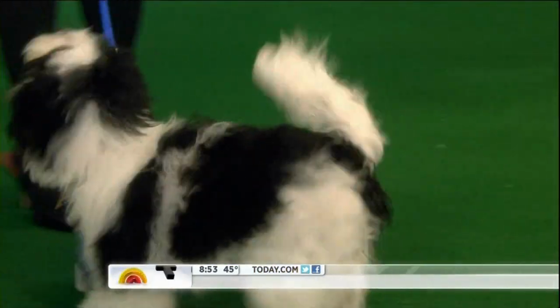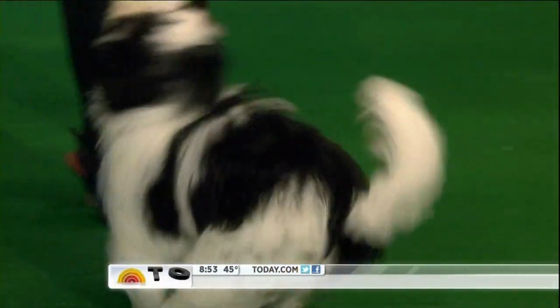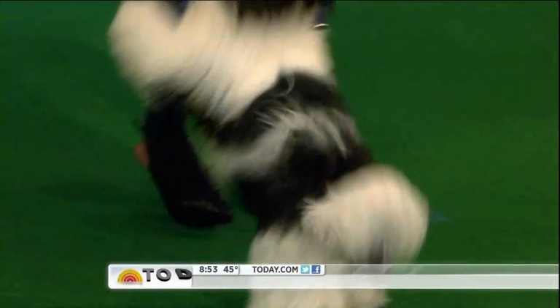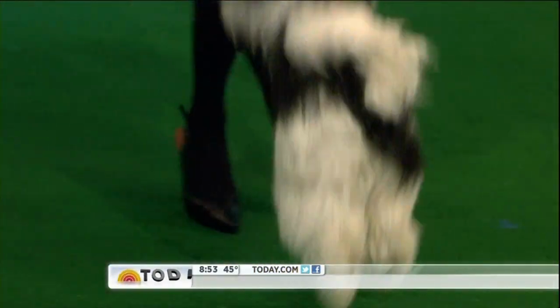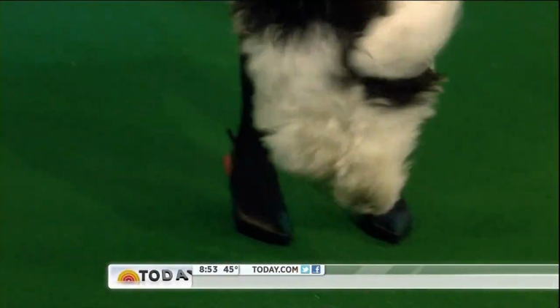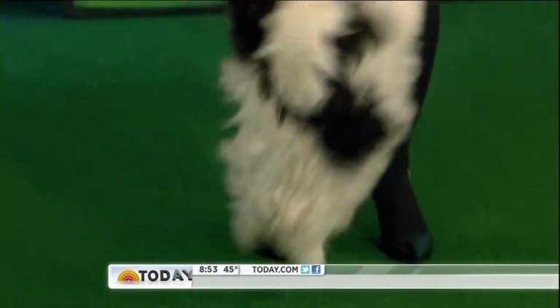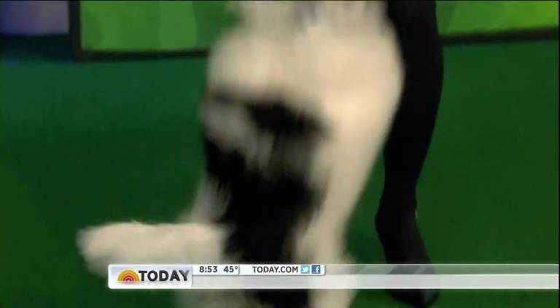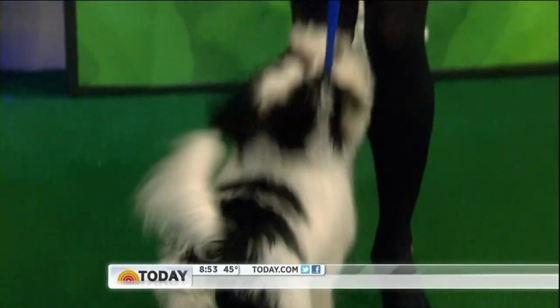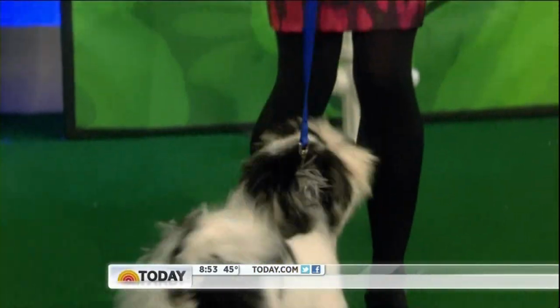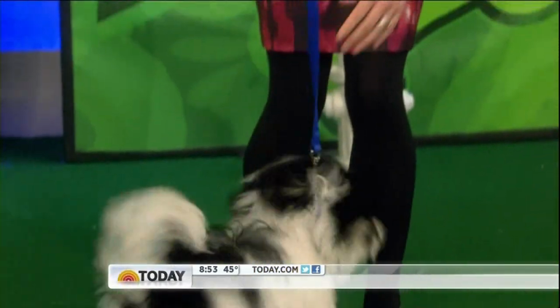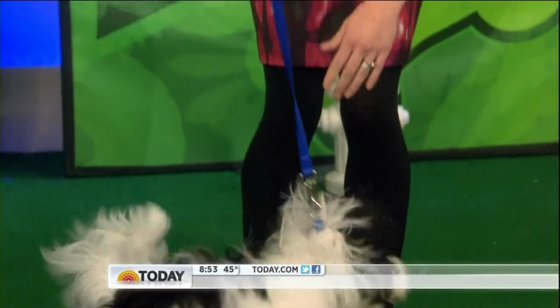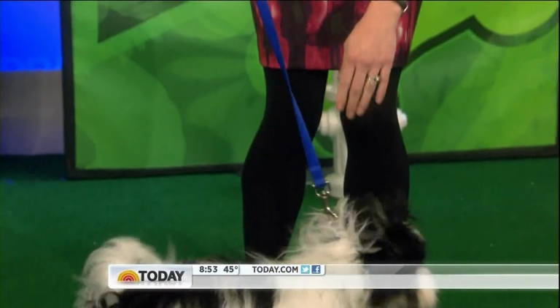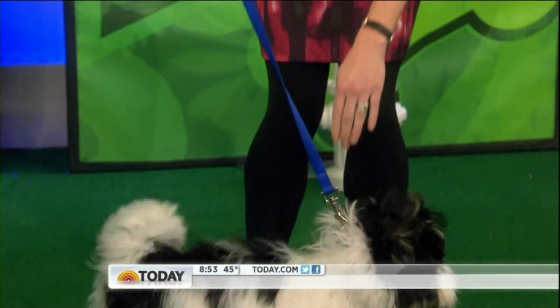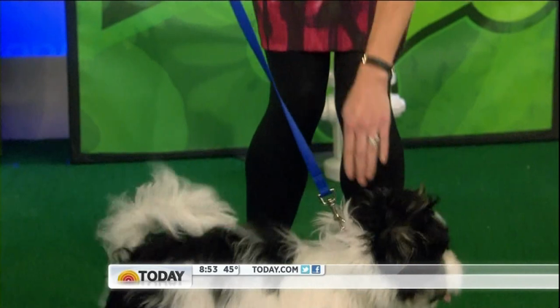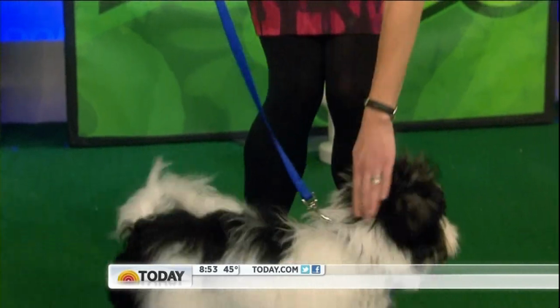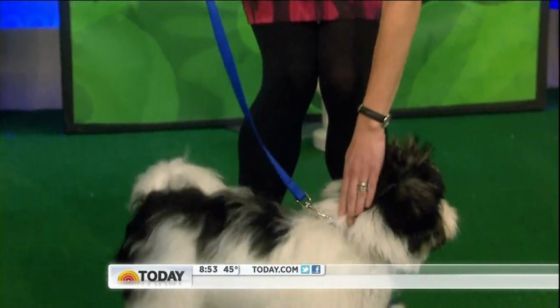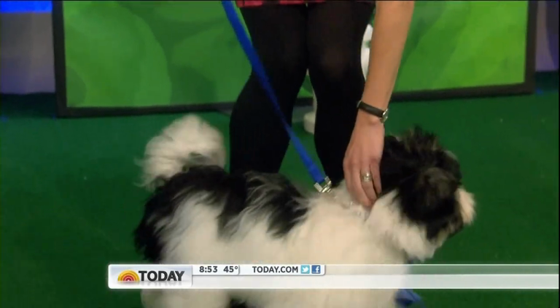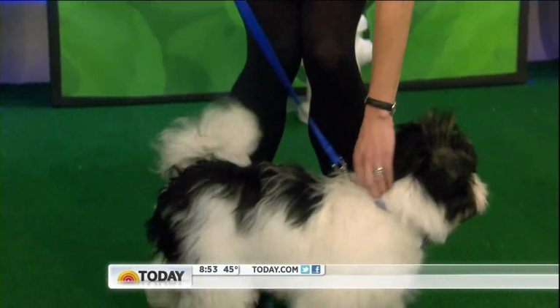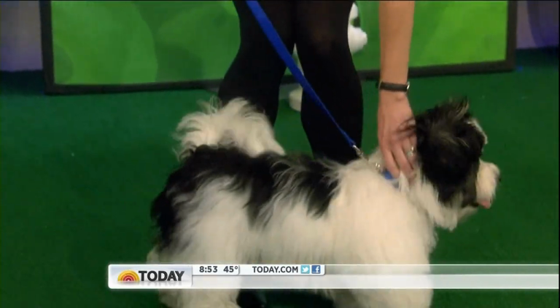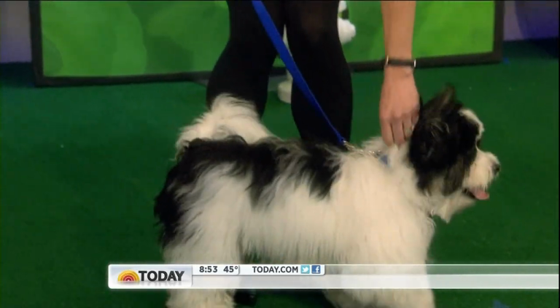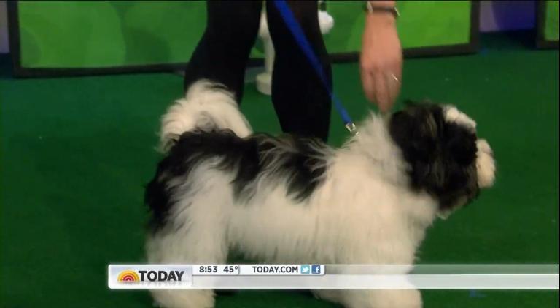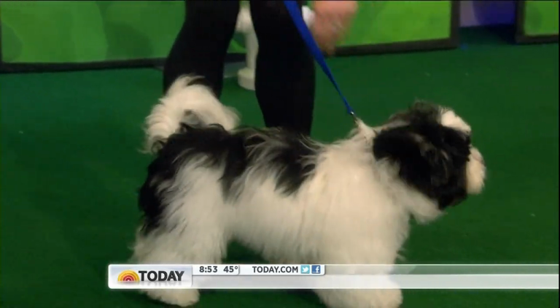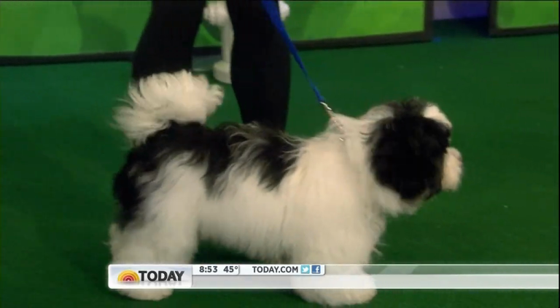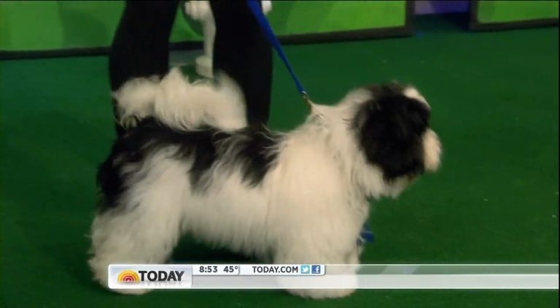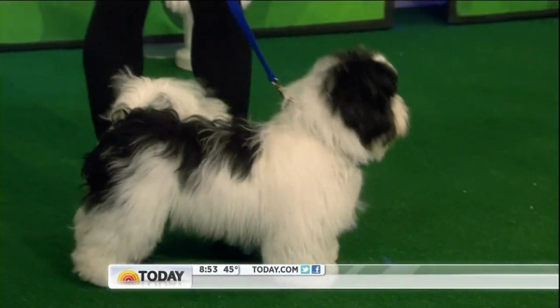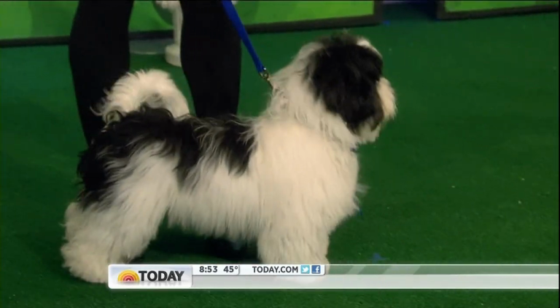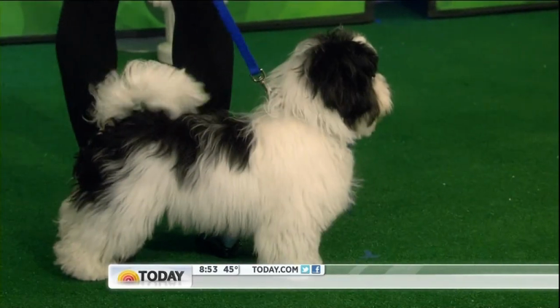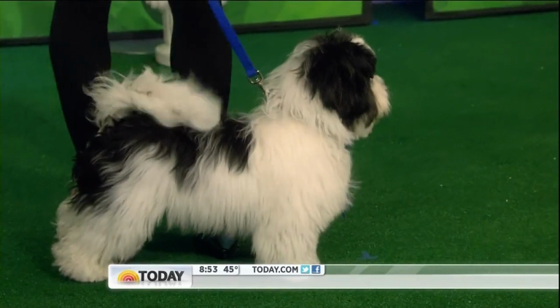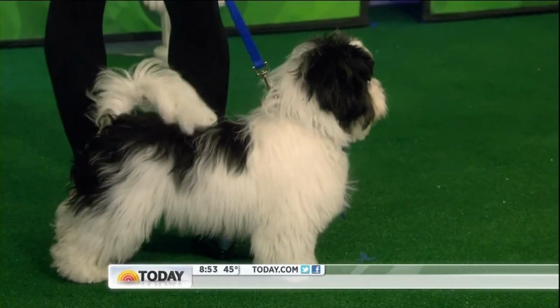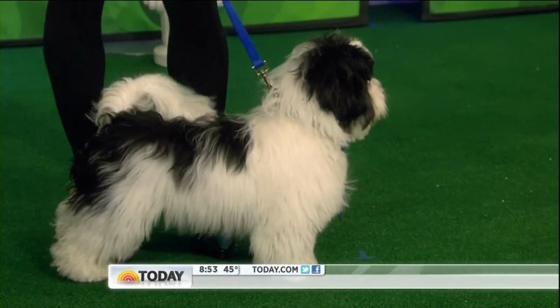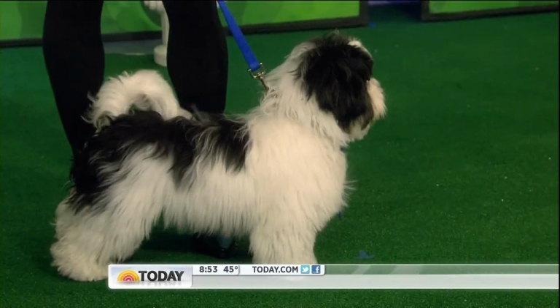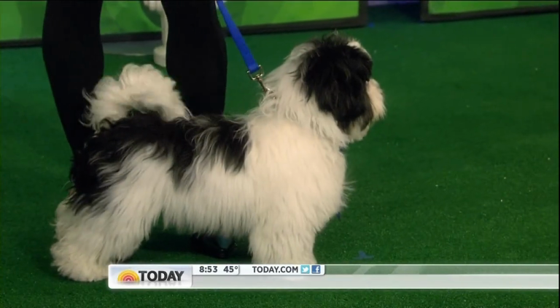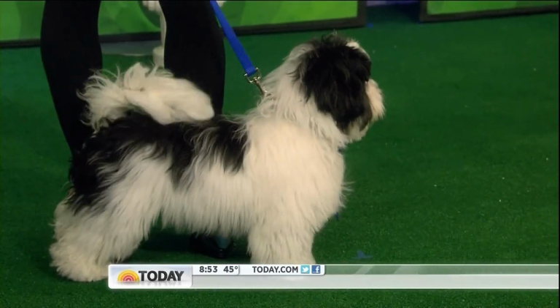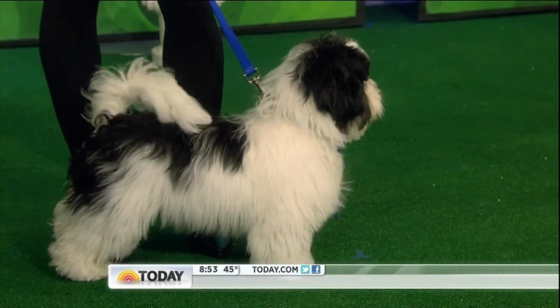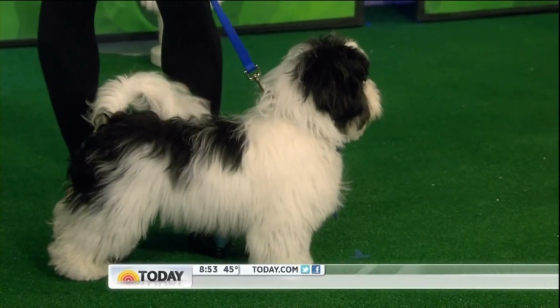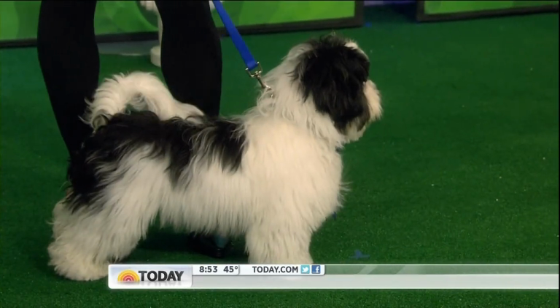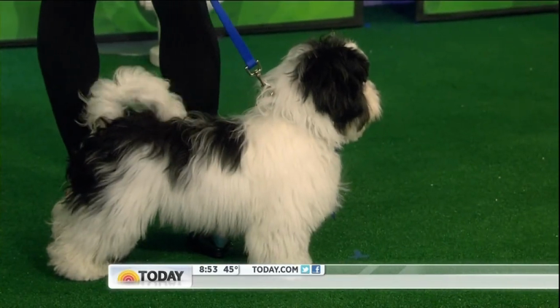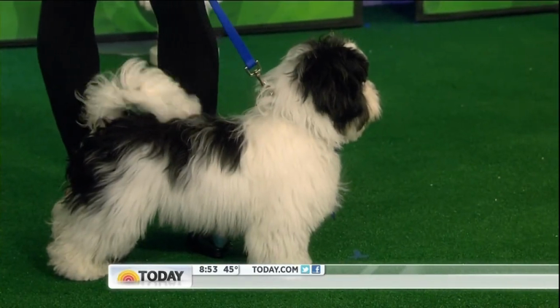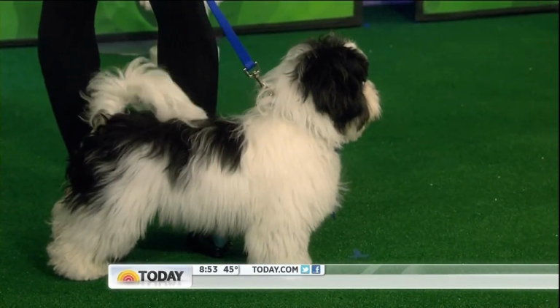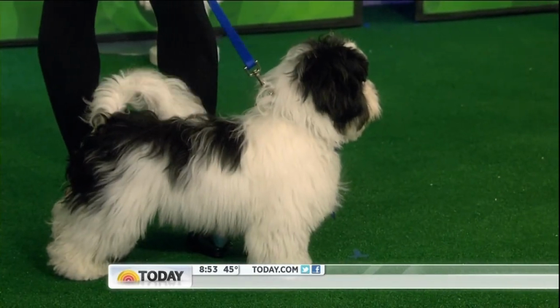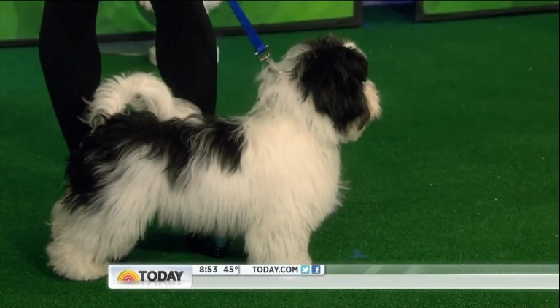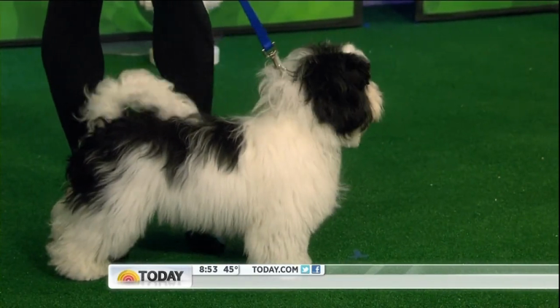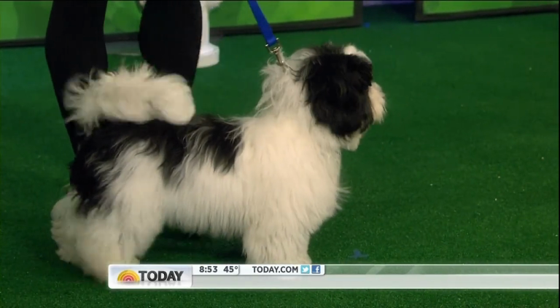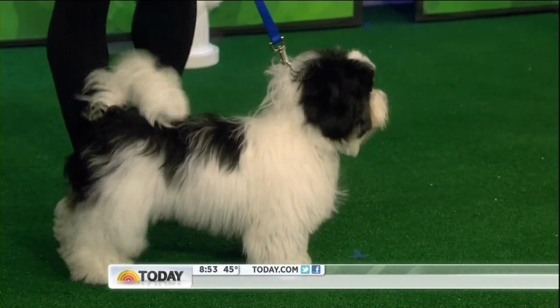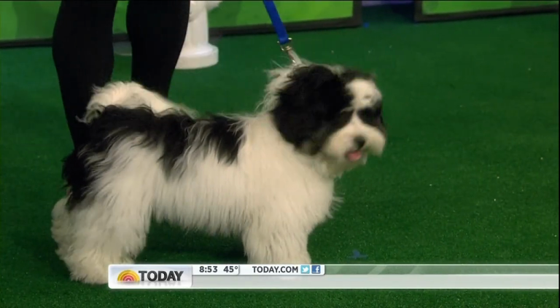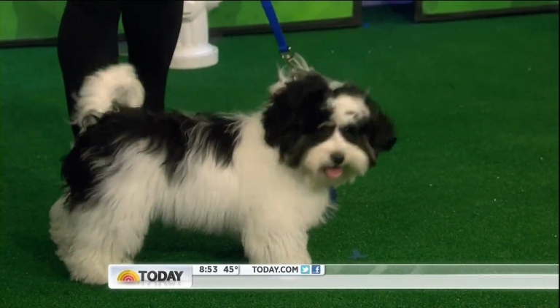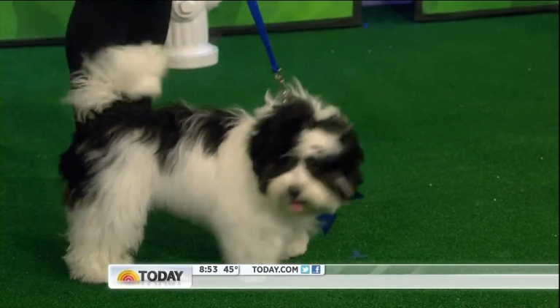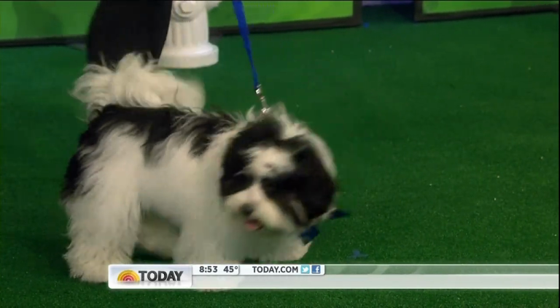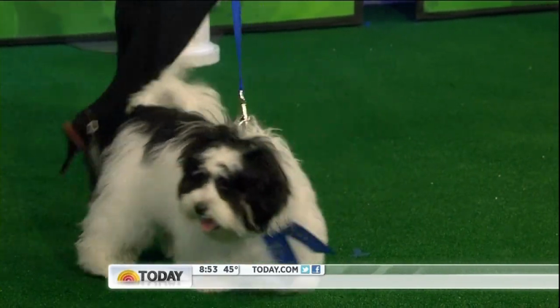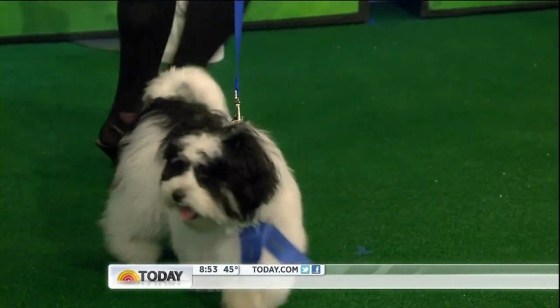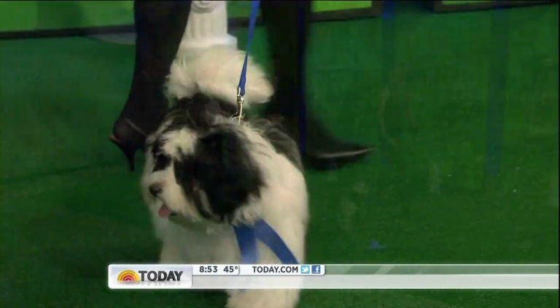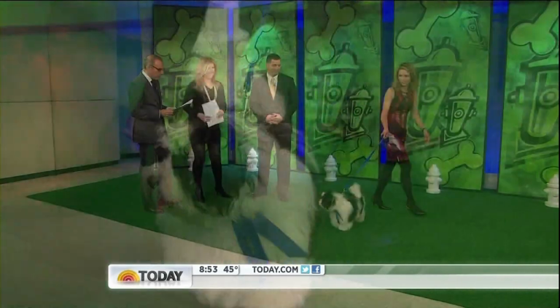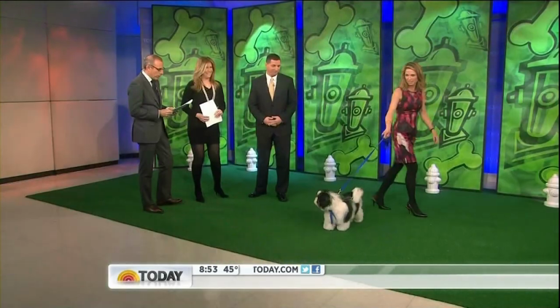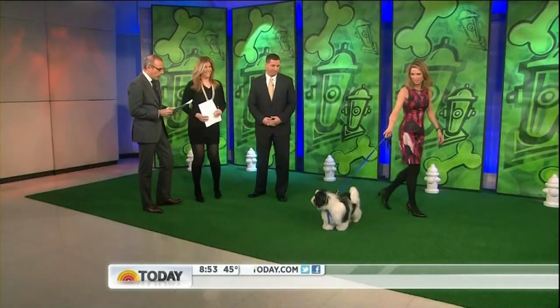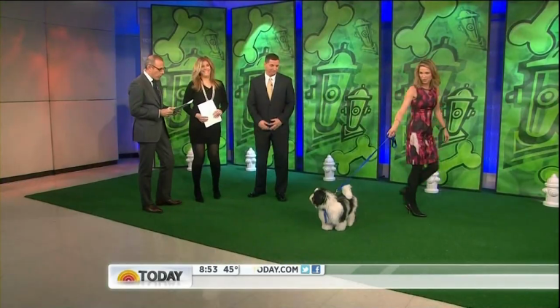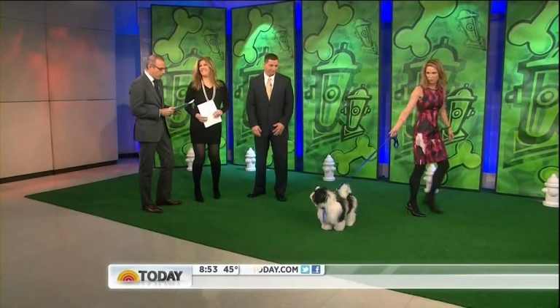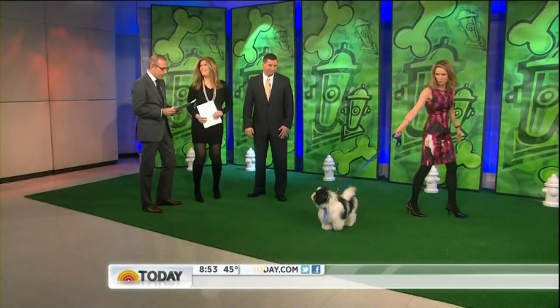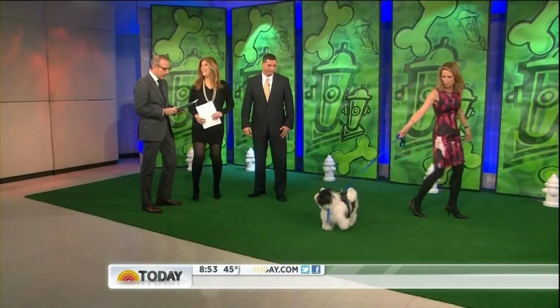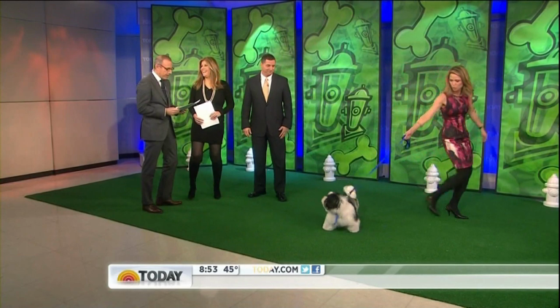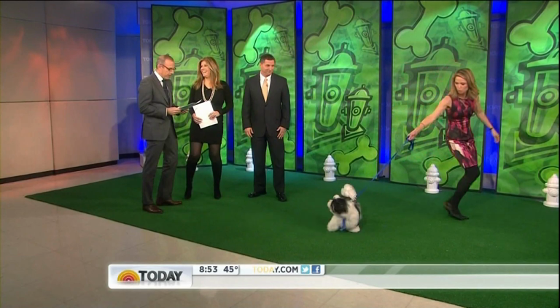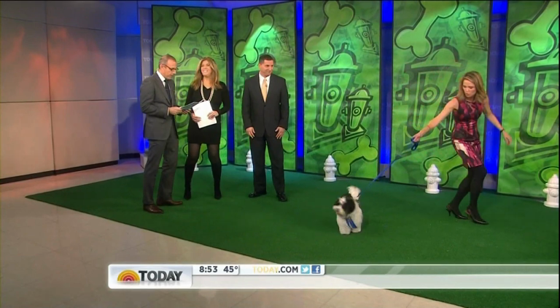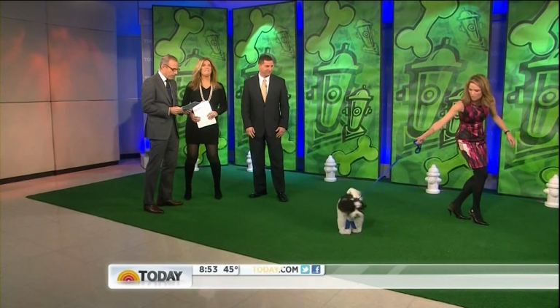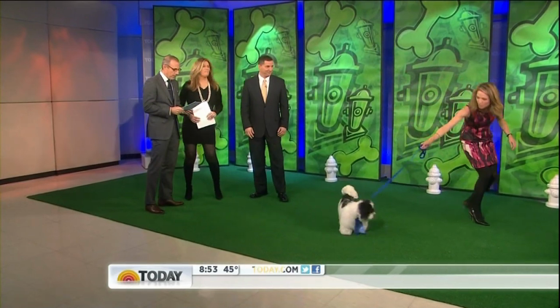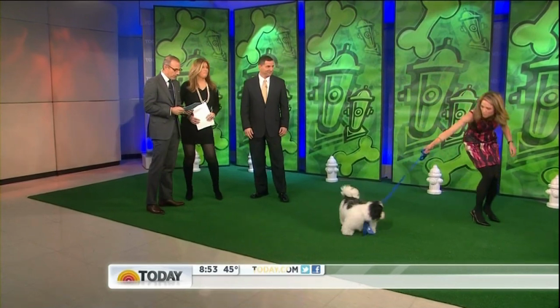Great for a family with a small home or an apartment. Absolutely. He loves kids. He's so cute. All right, Amy, thank you. And Cody, thank you very much.